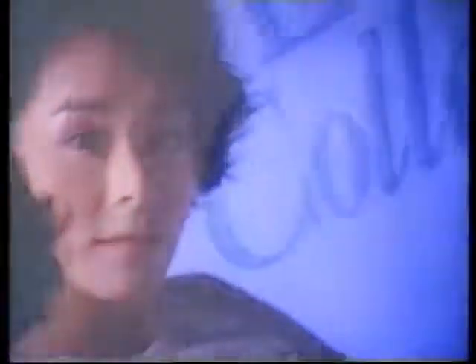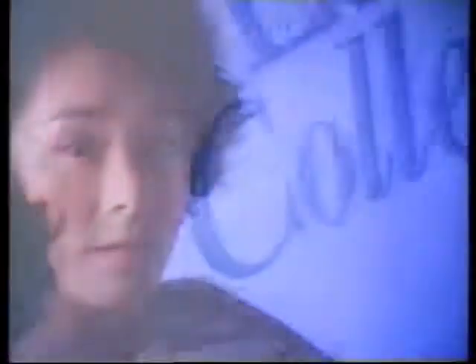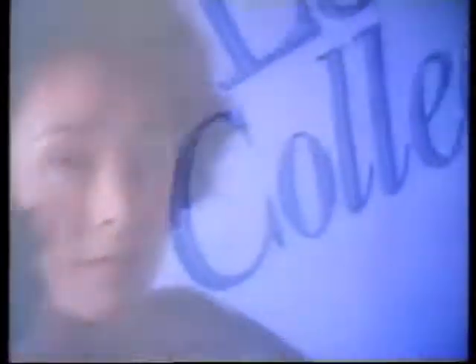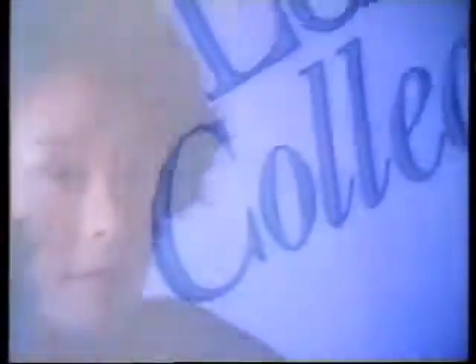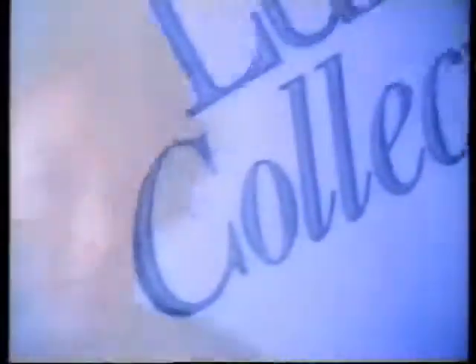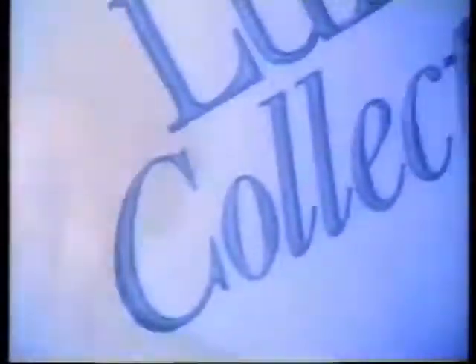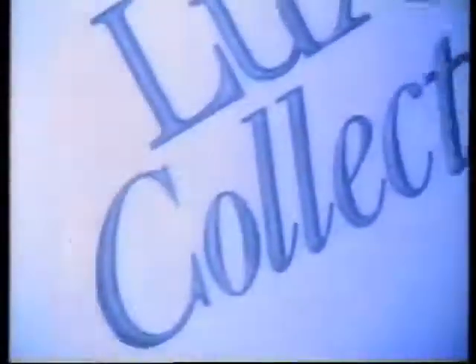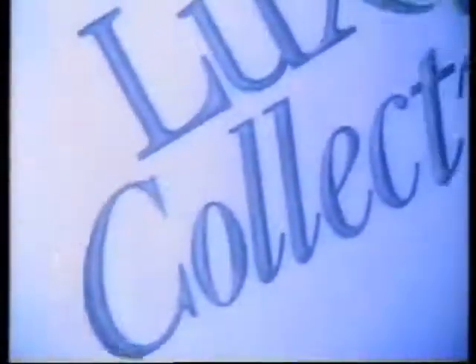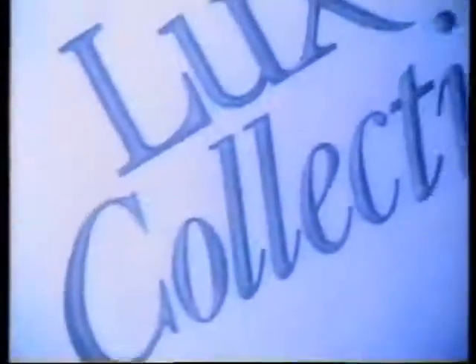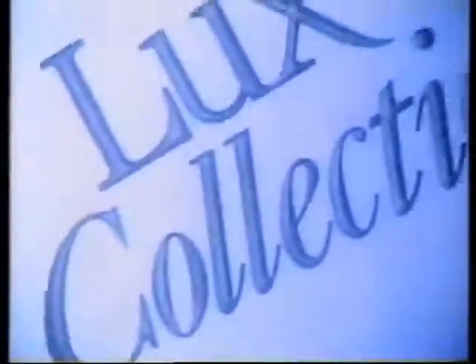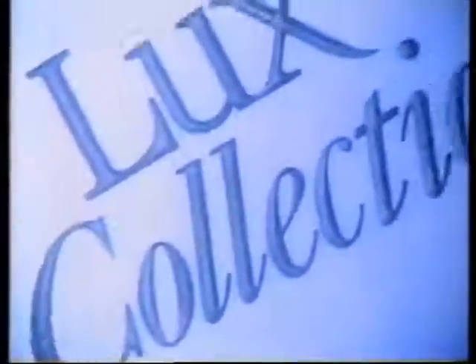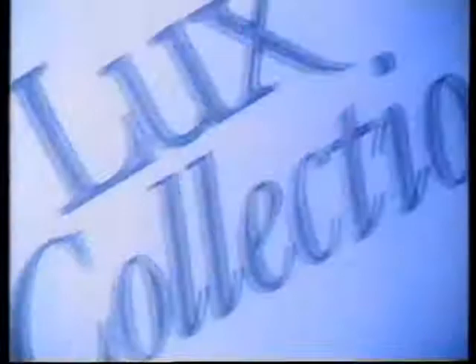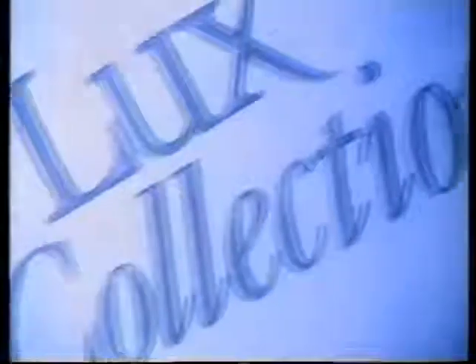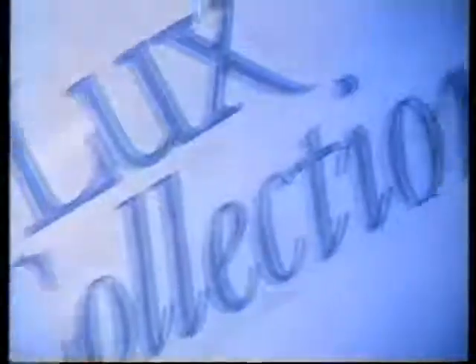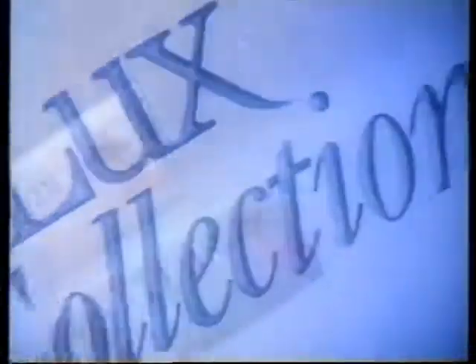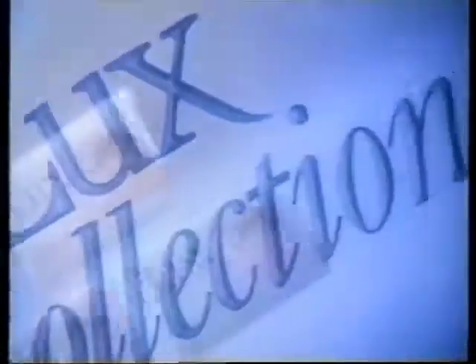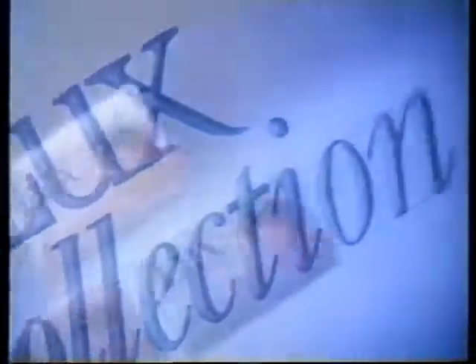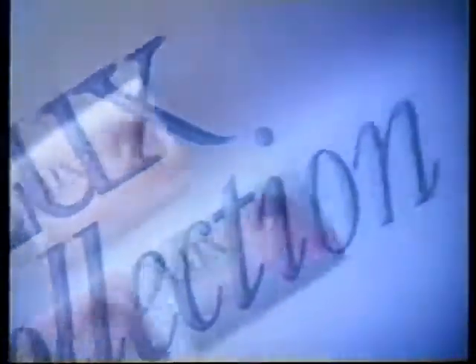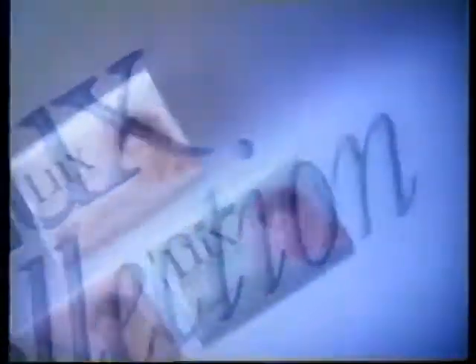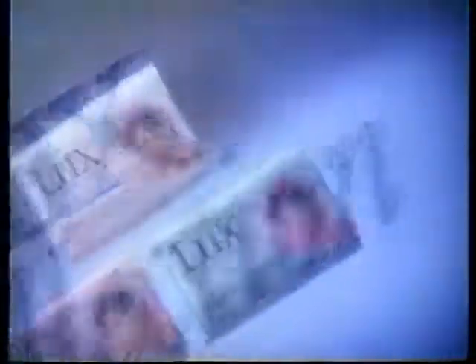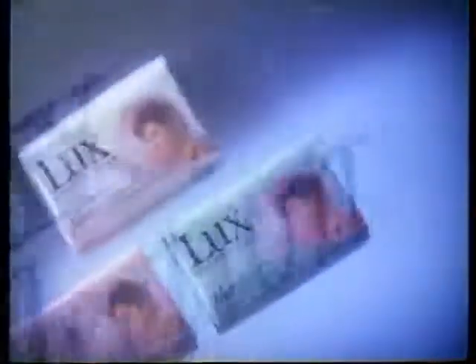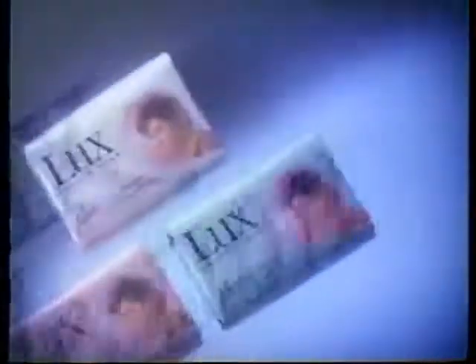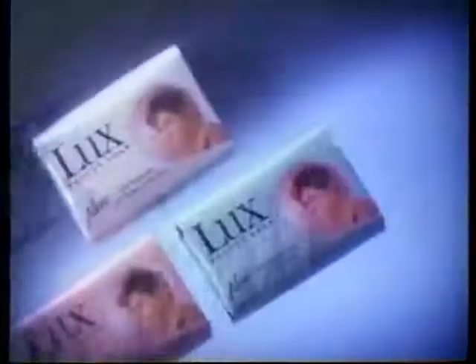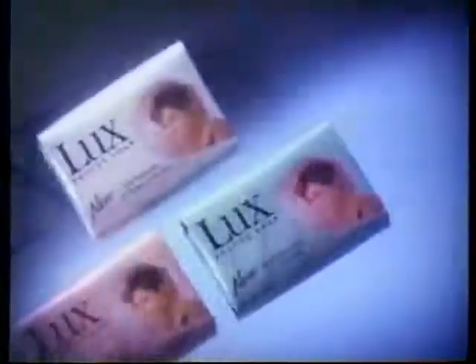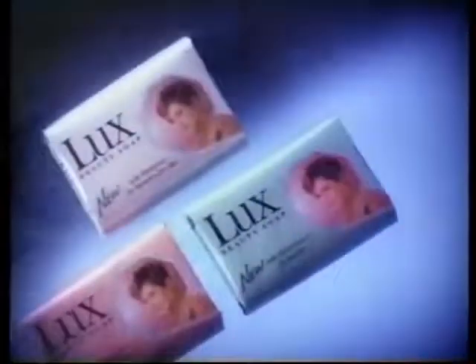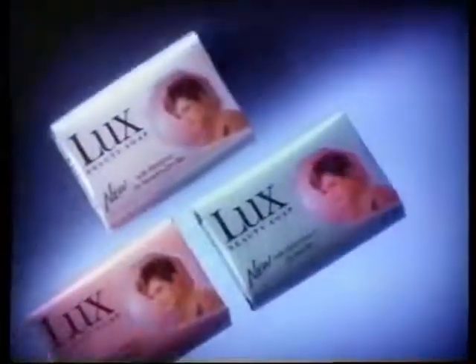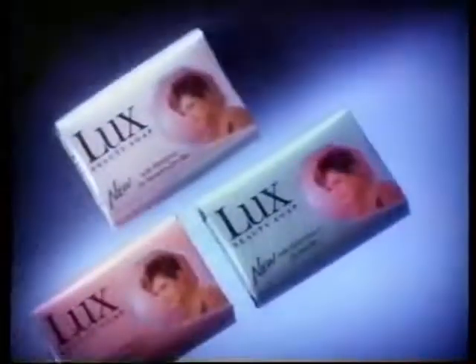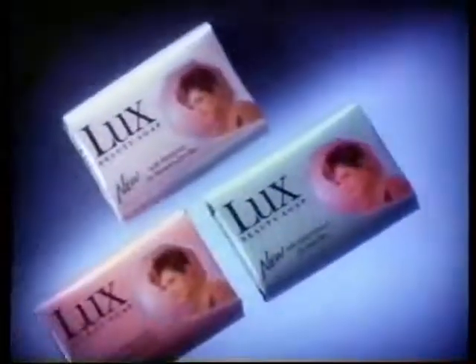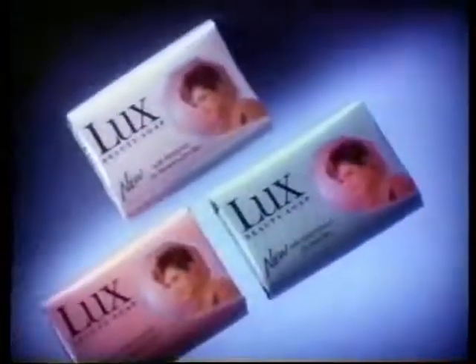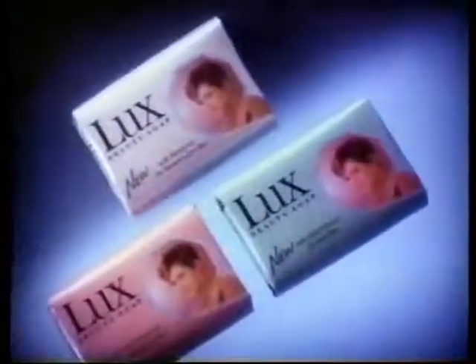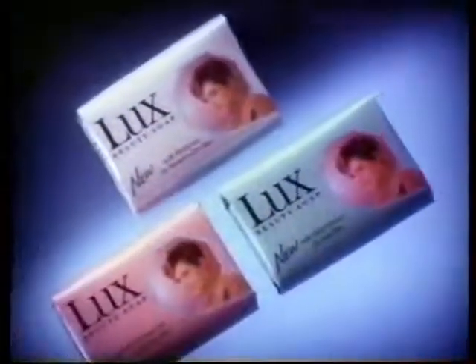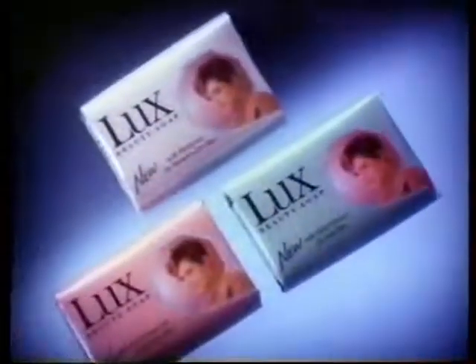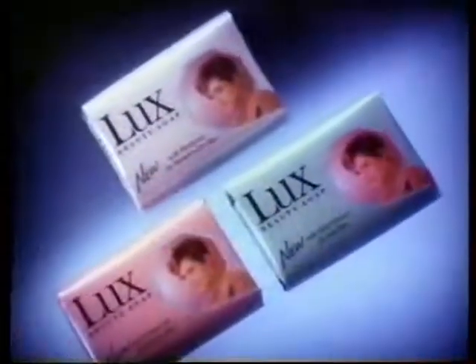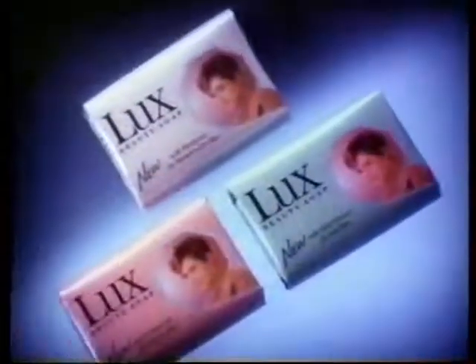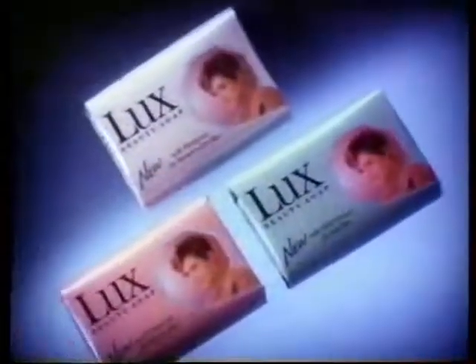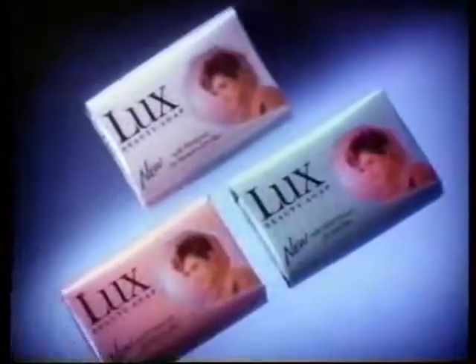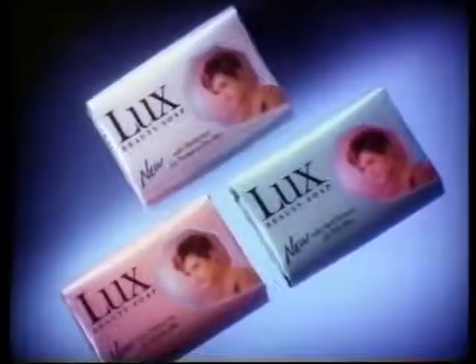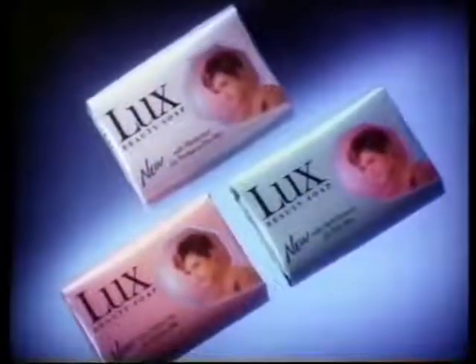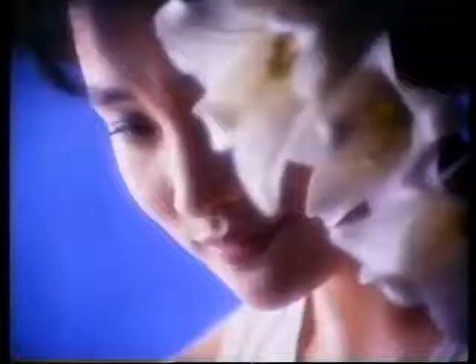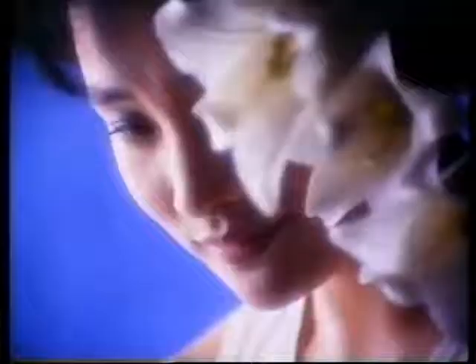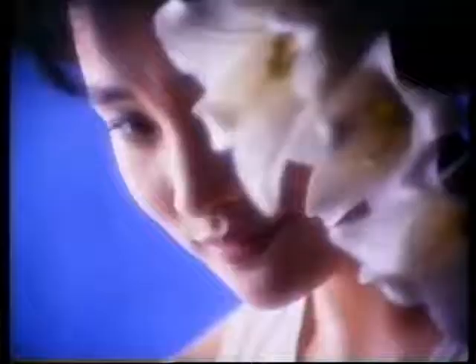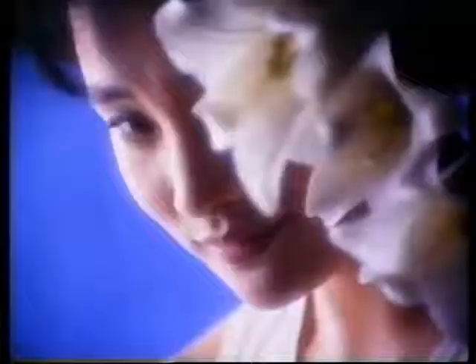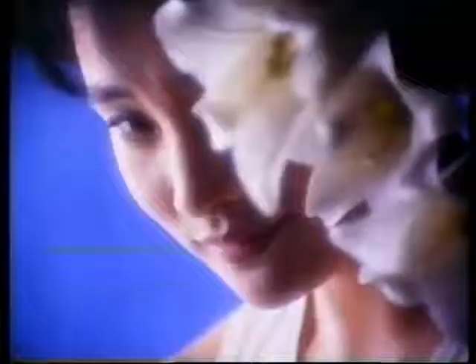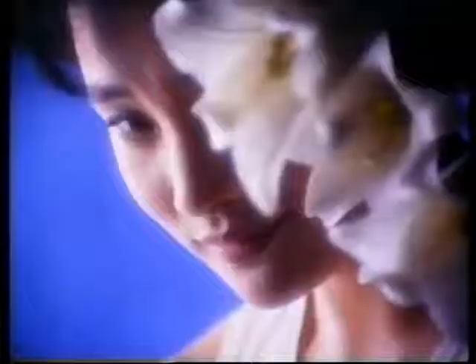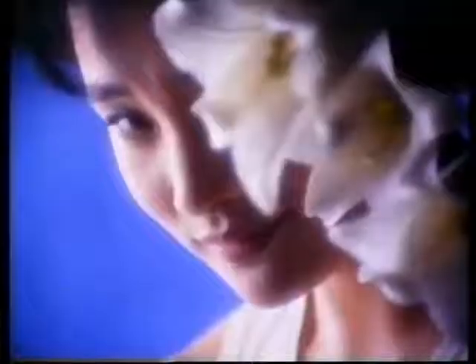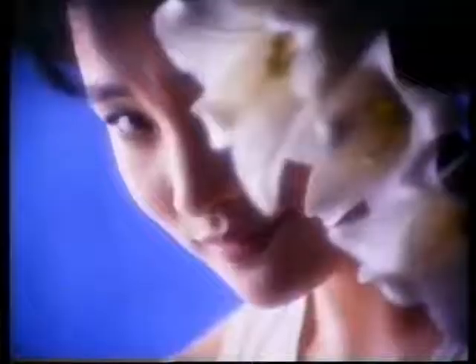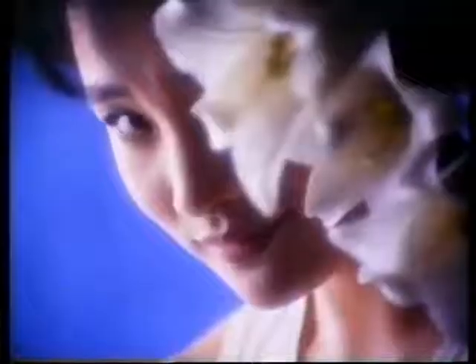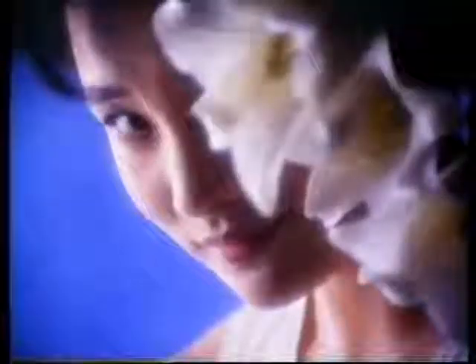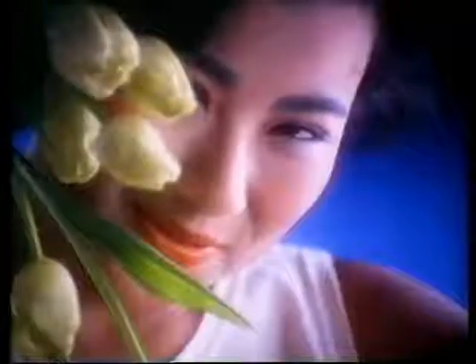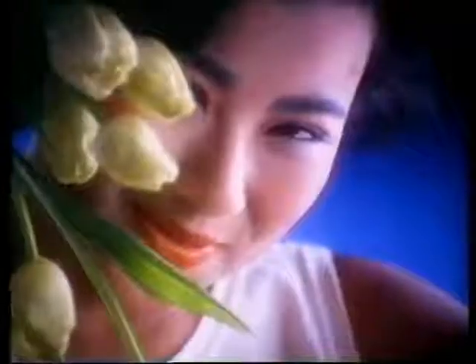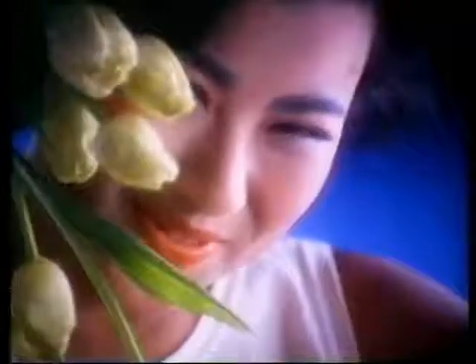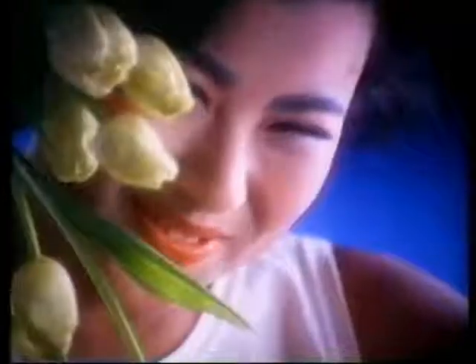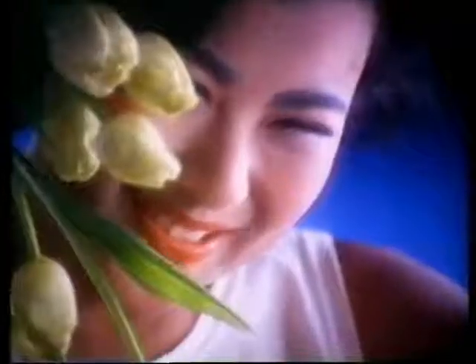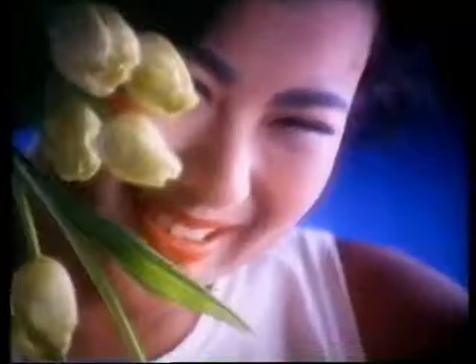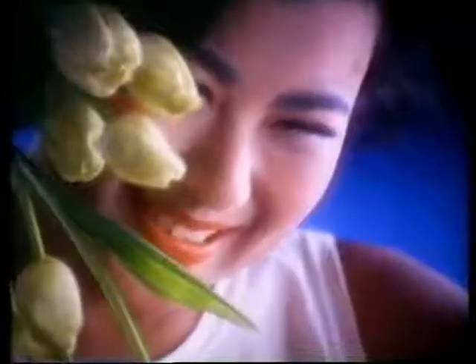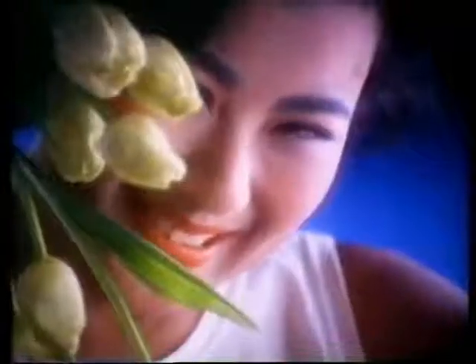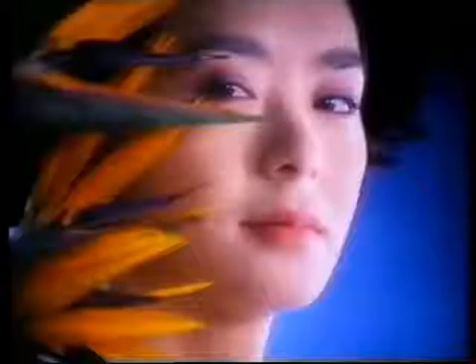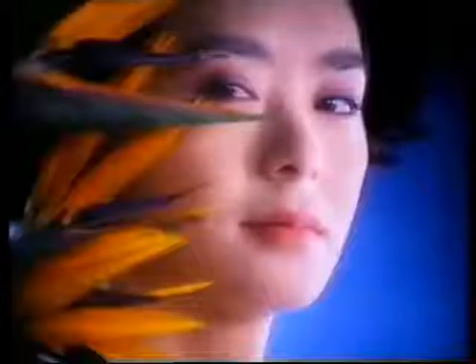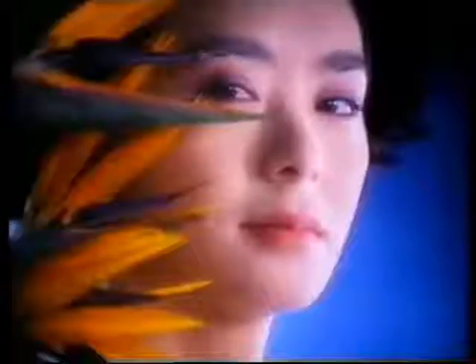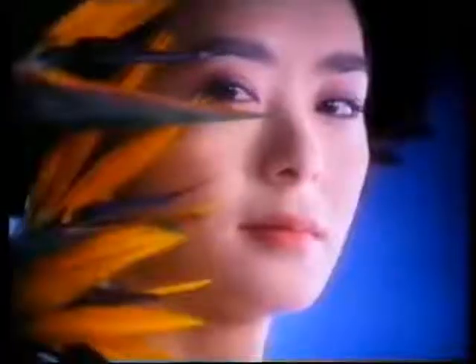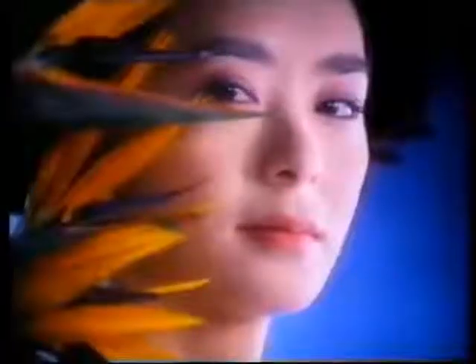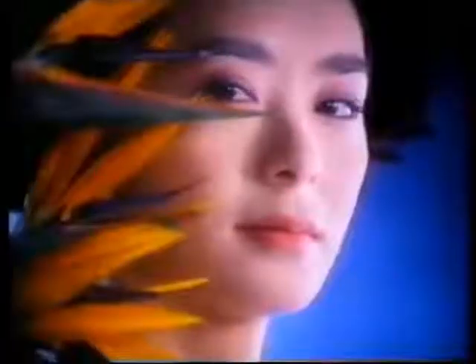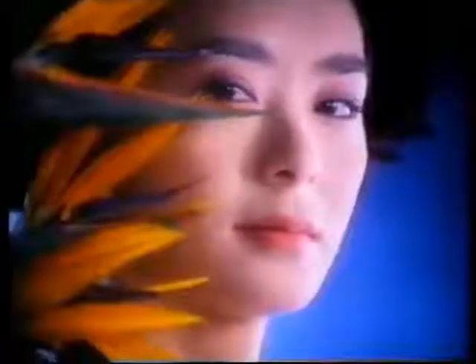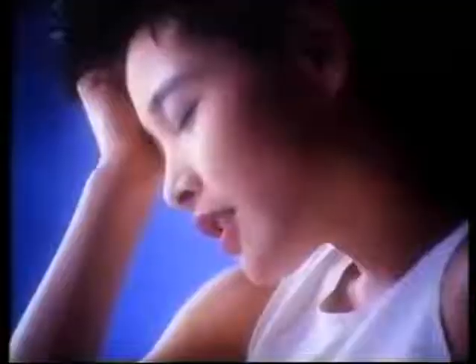The New Luxe Collection. Three new soaps with three new luxury ingredients that care for different types of skin.